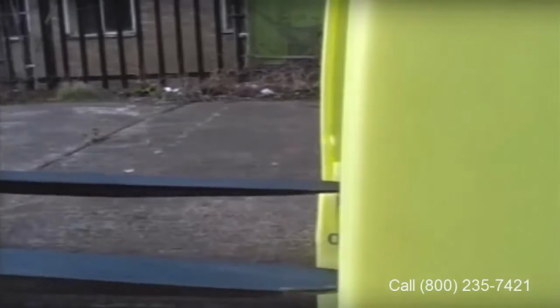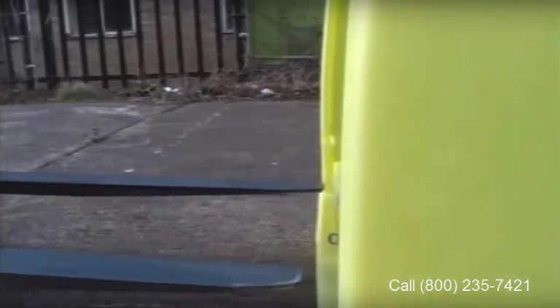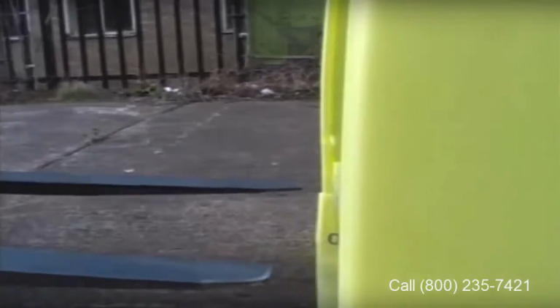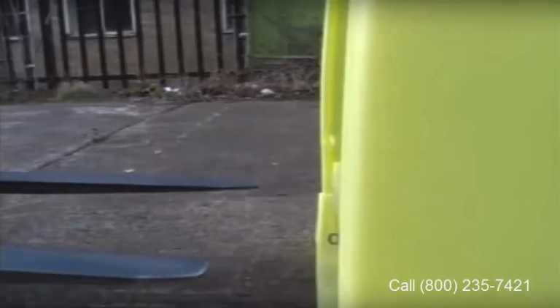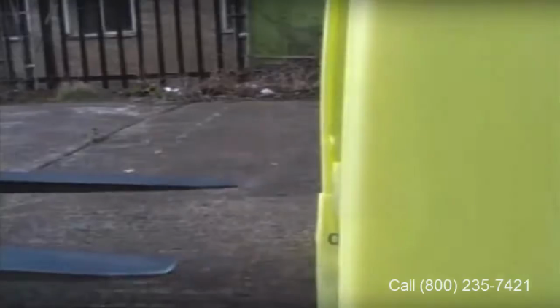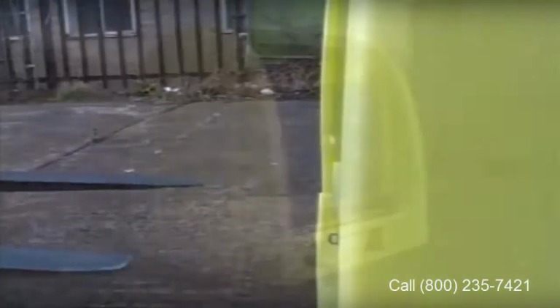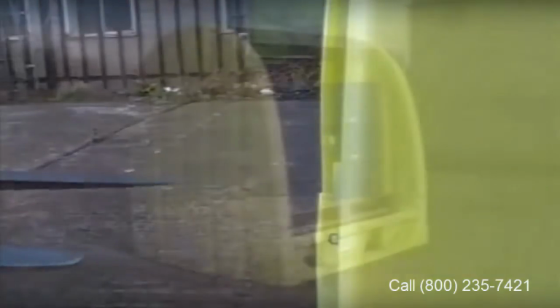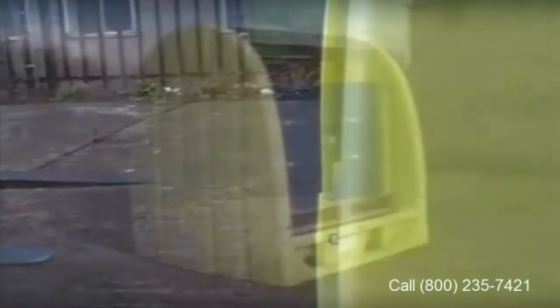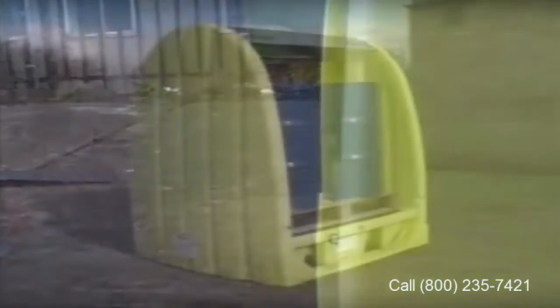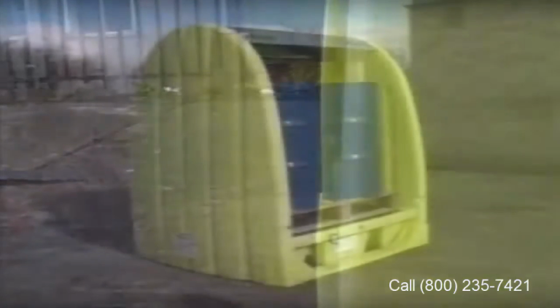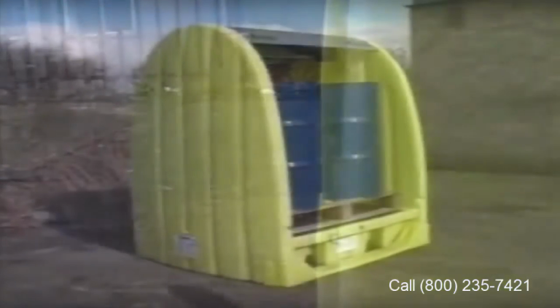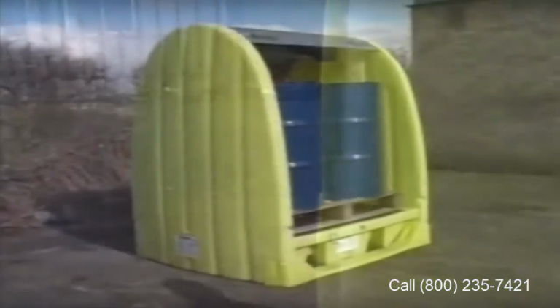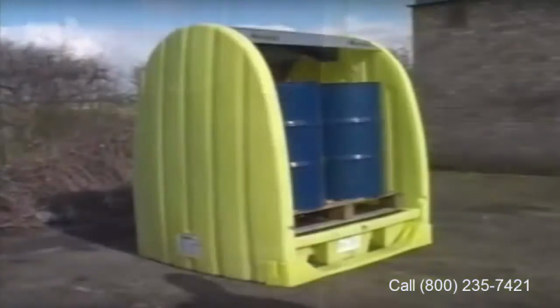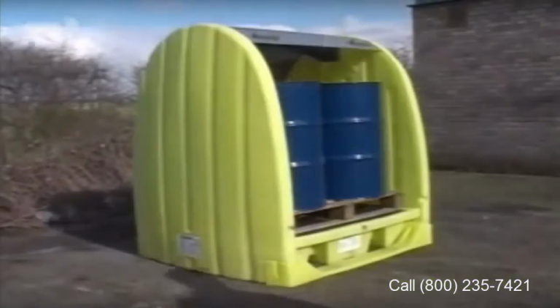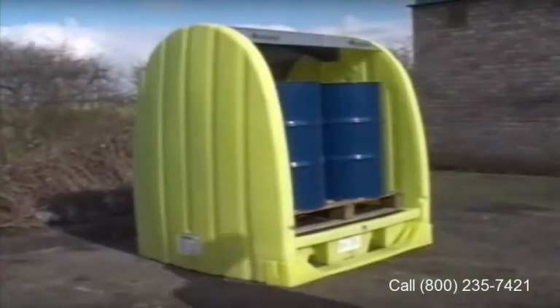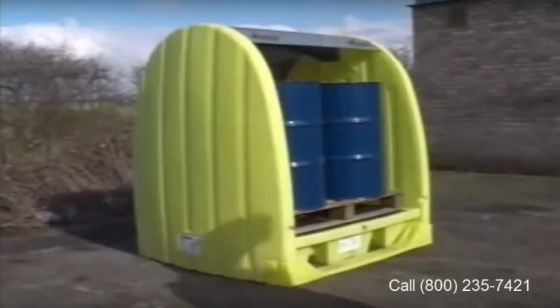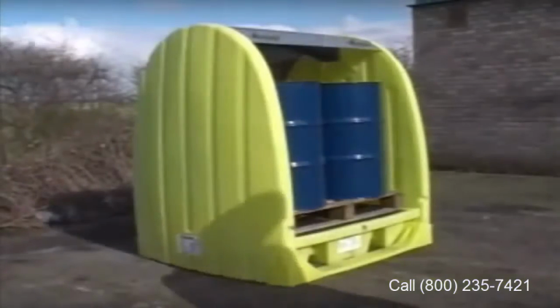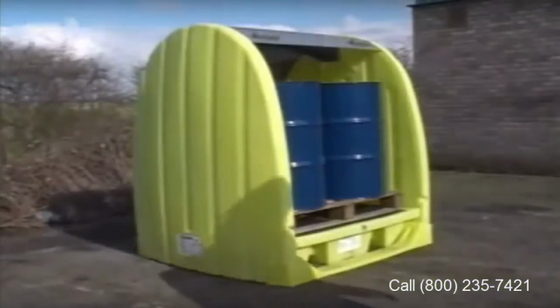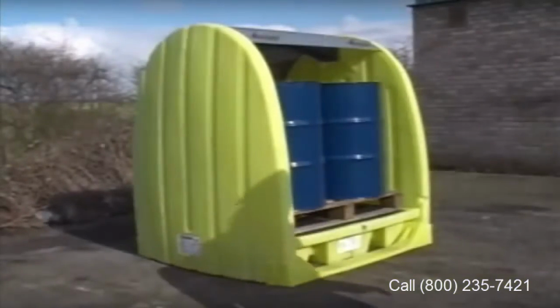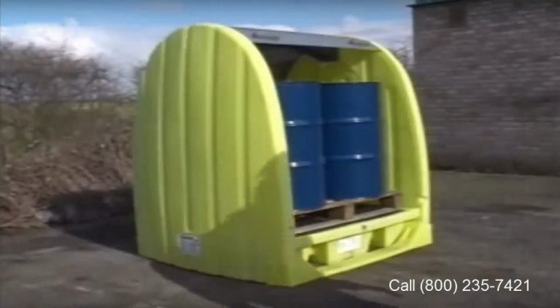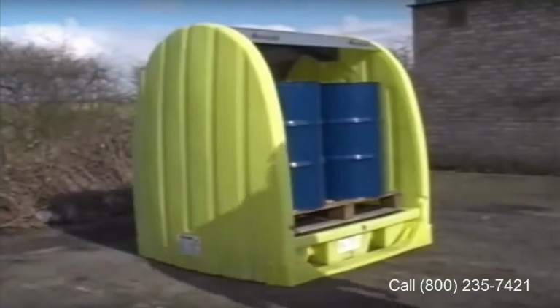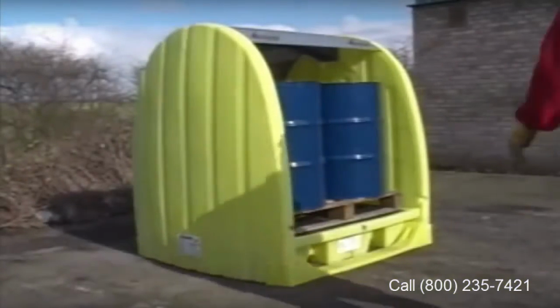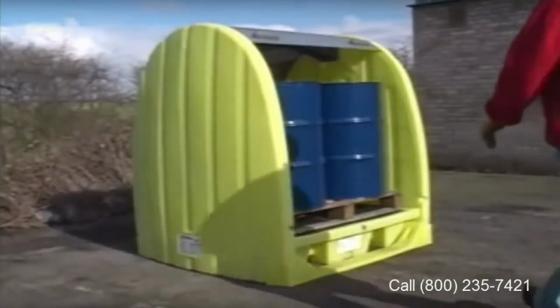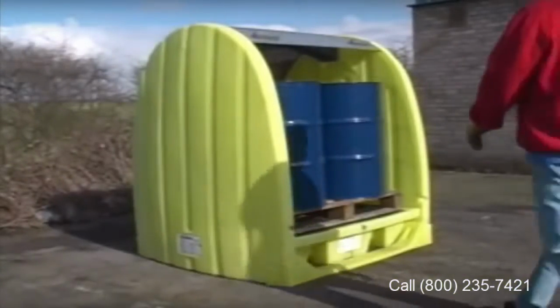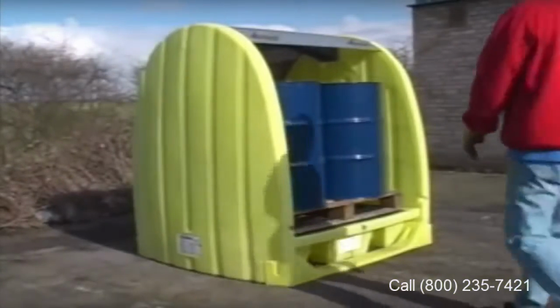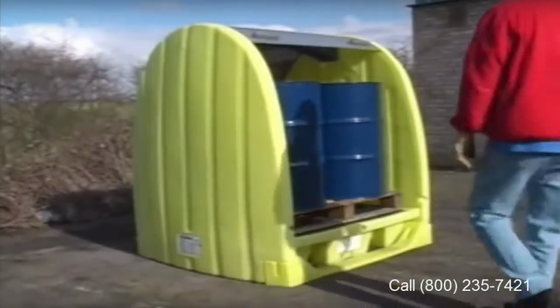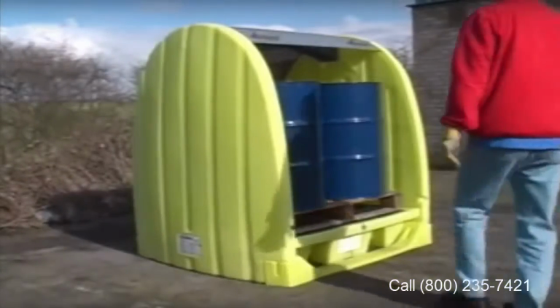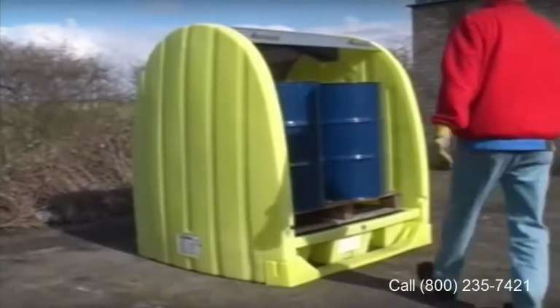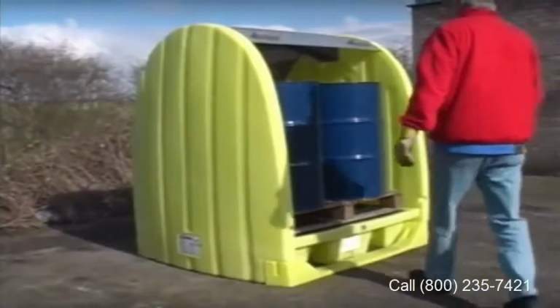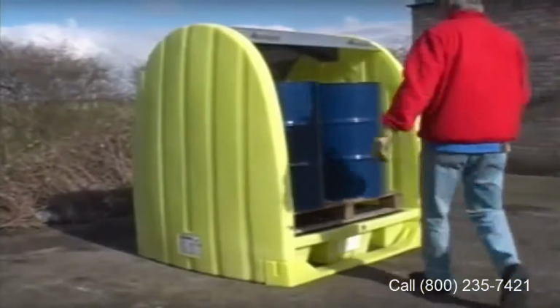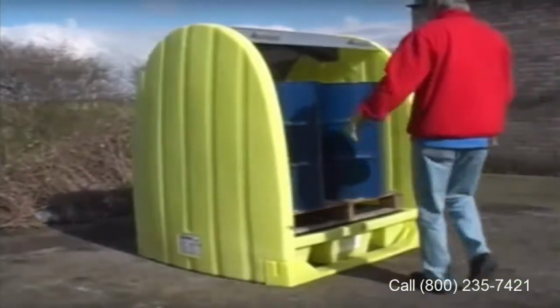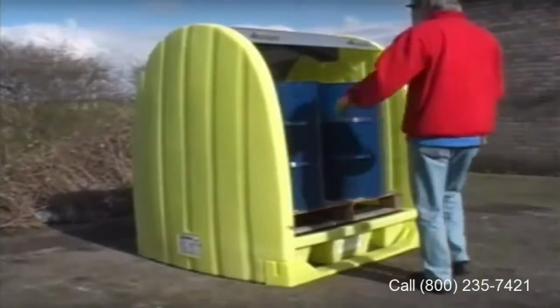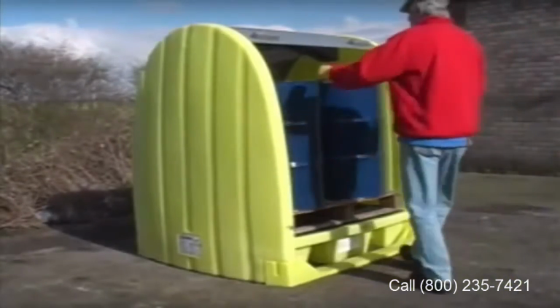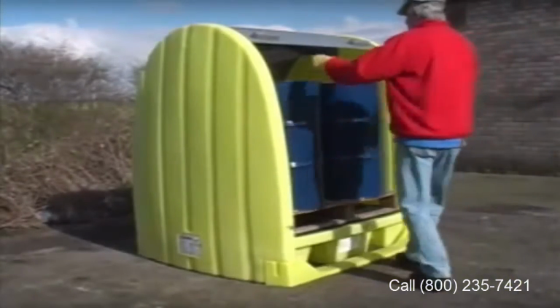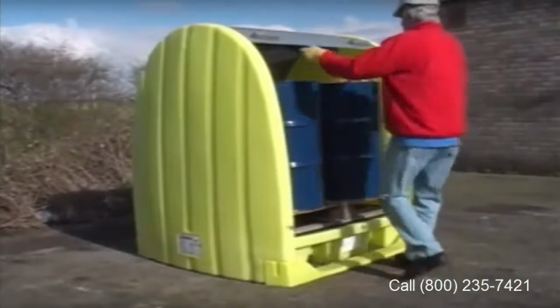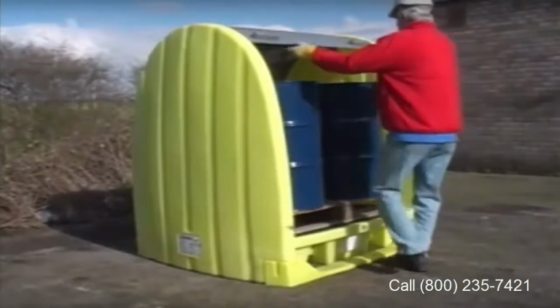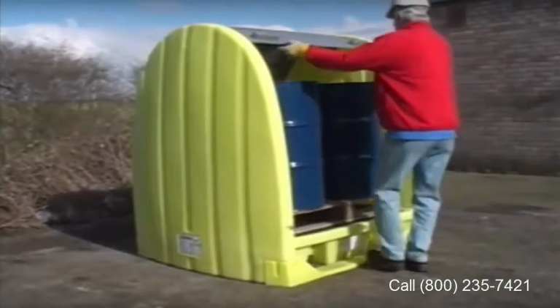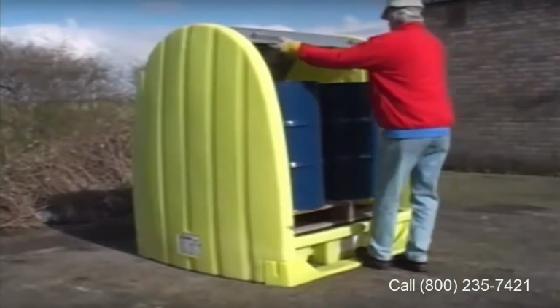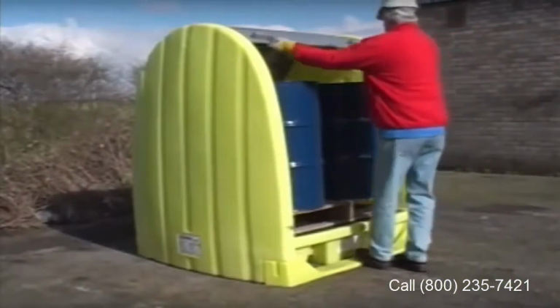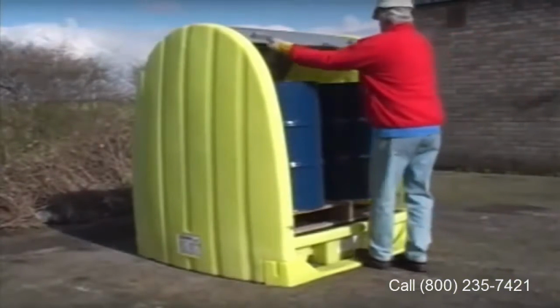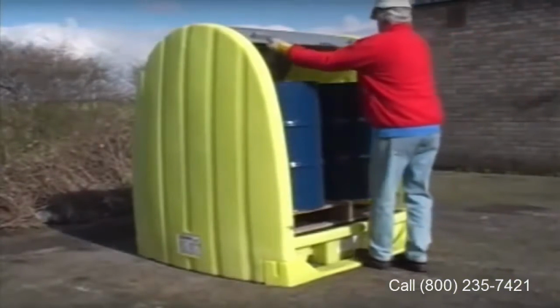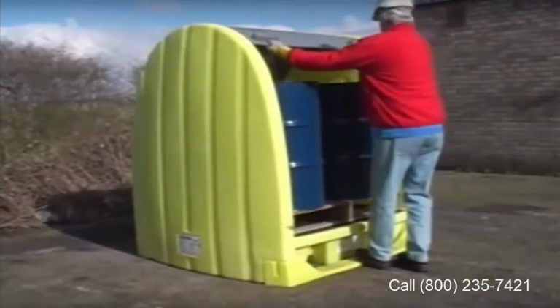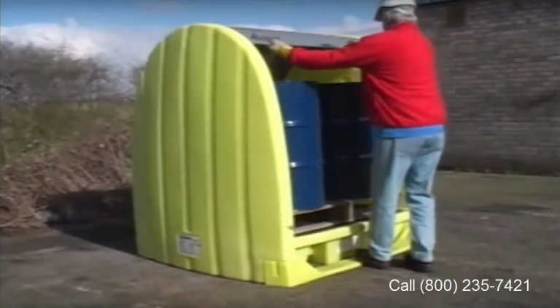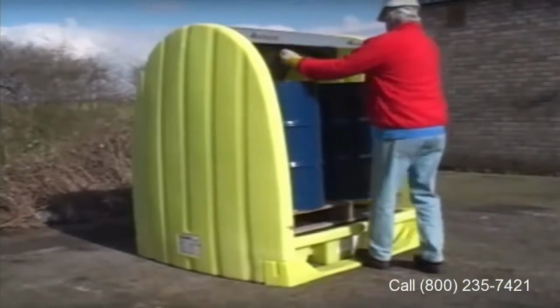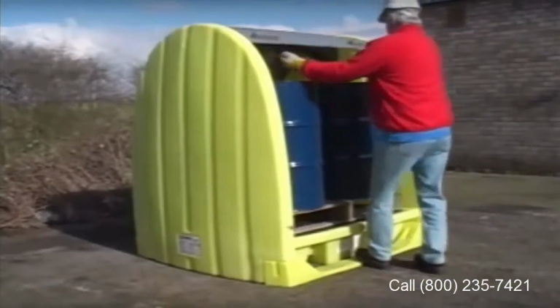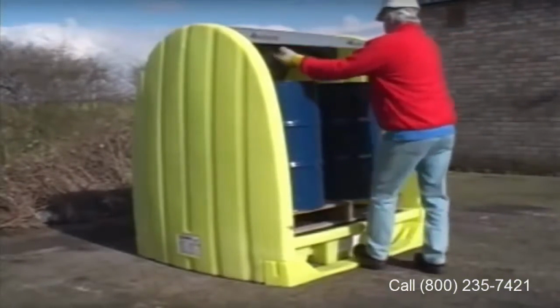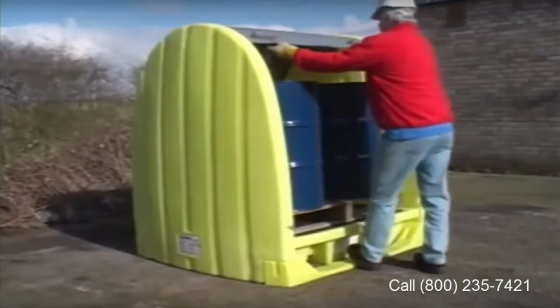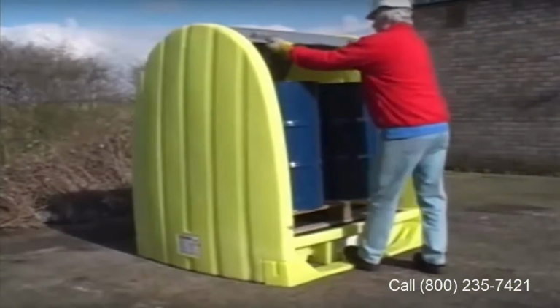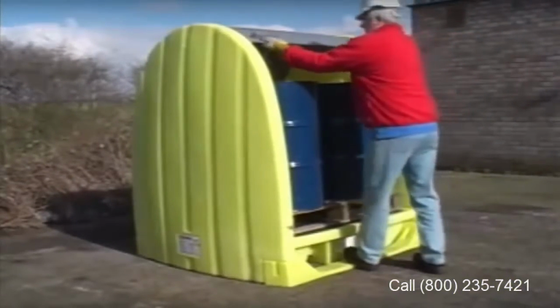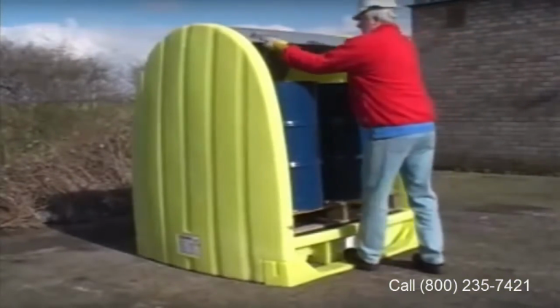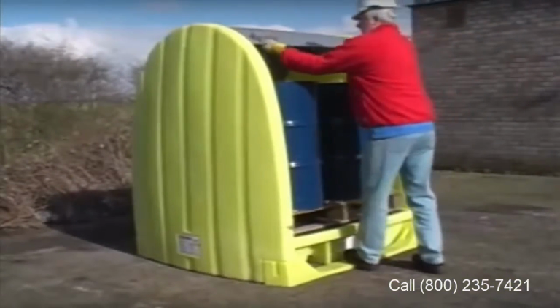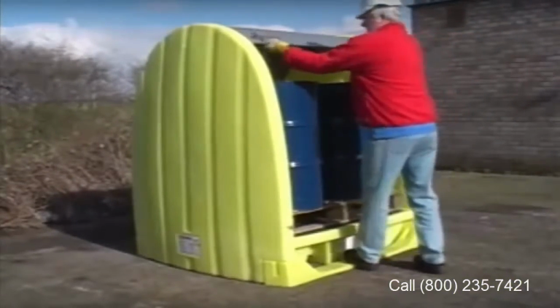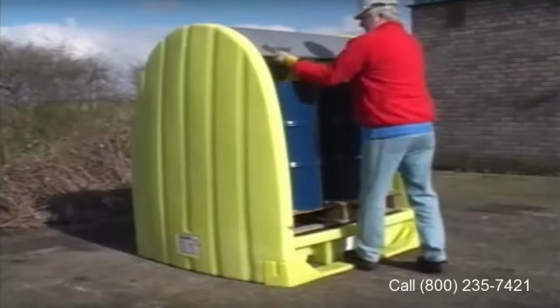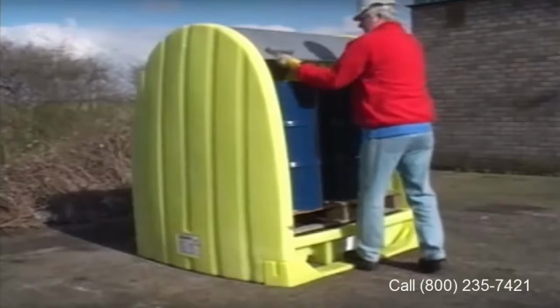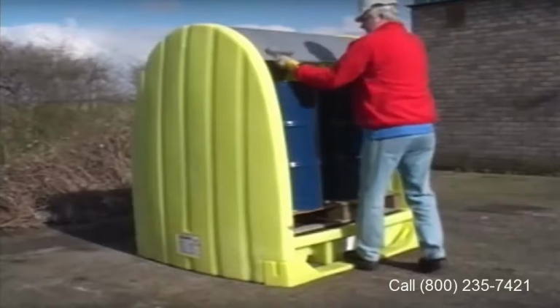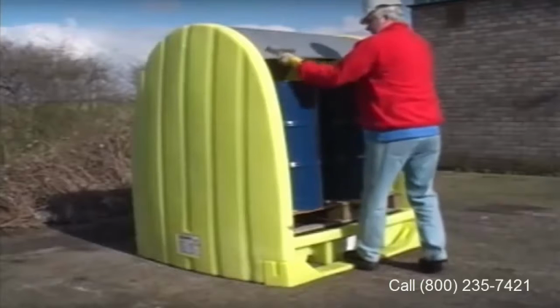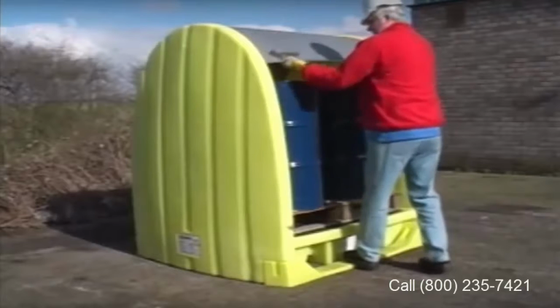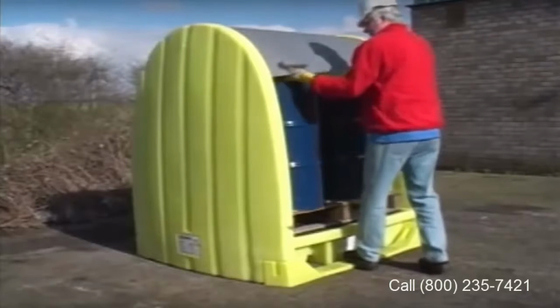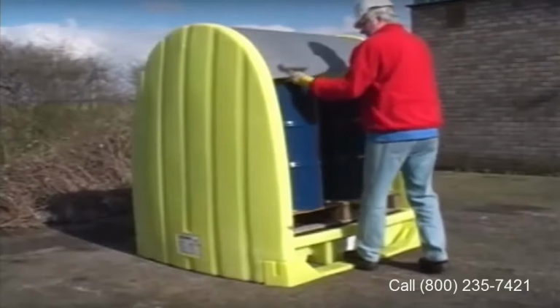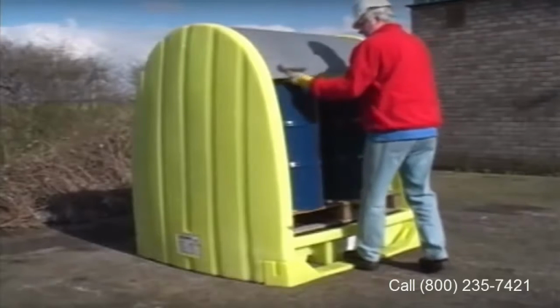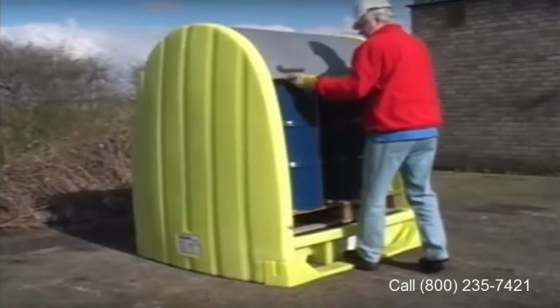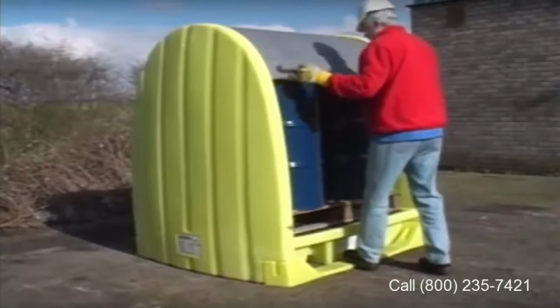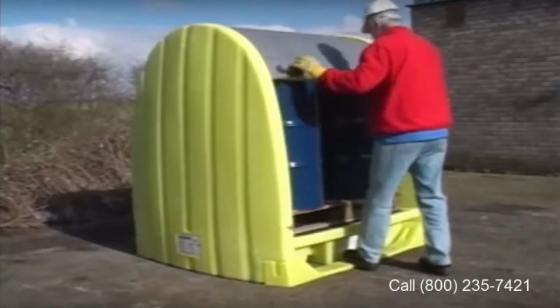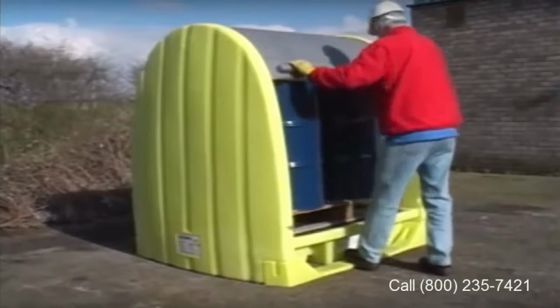The removable grates mean it's easy to clean any spills. A two-drum version, which is also accessible from both sides, is additionally available.